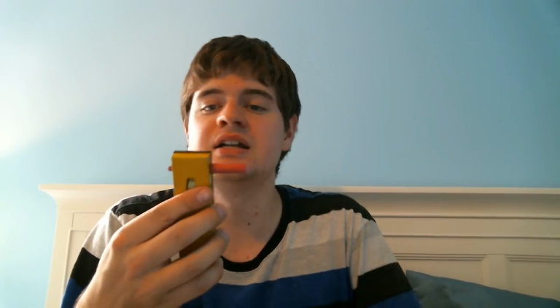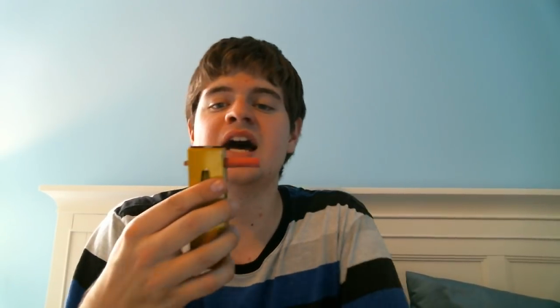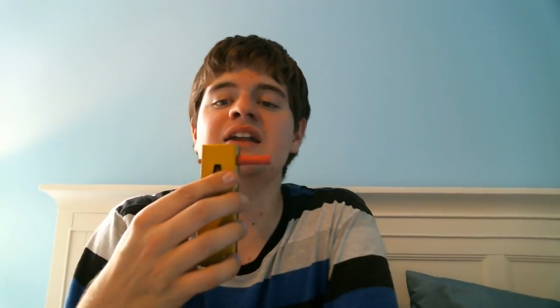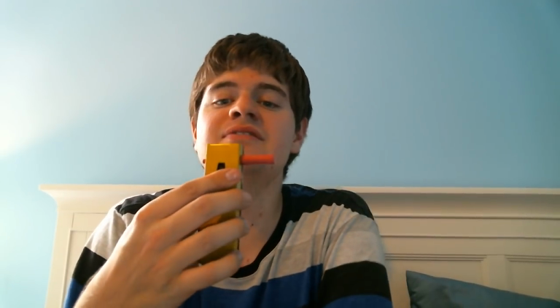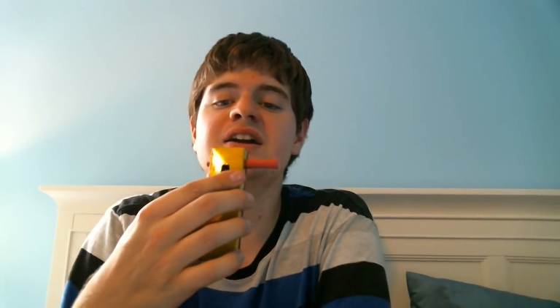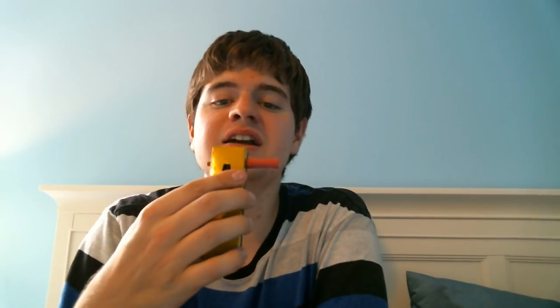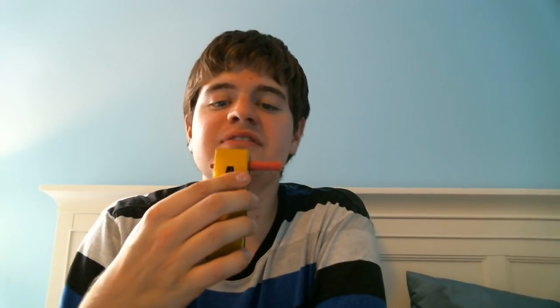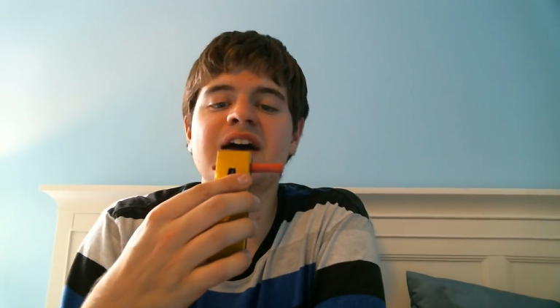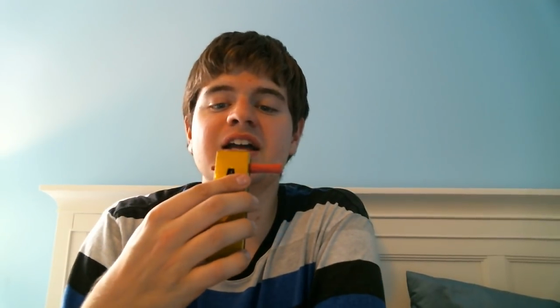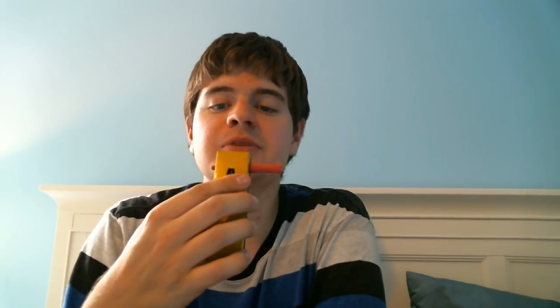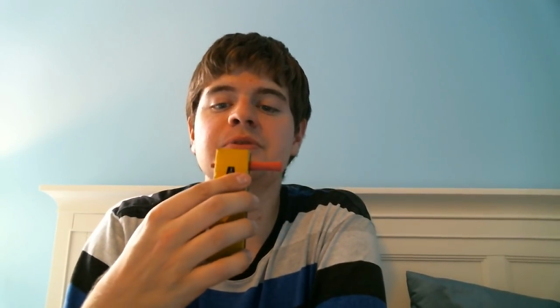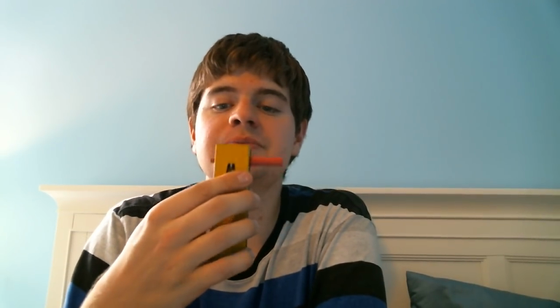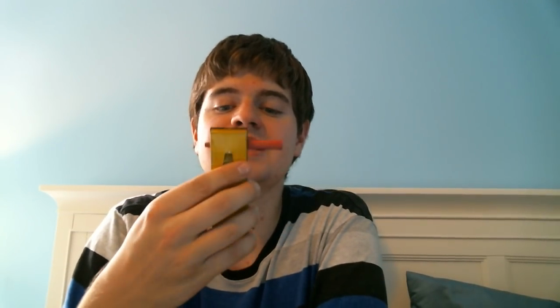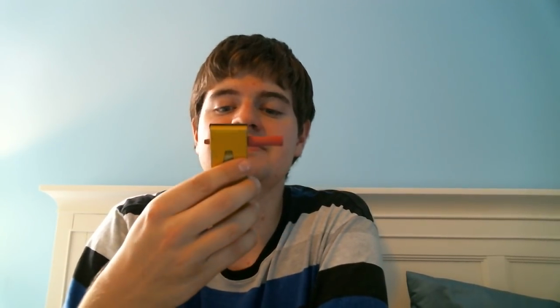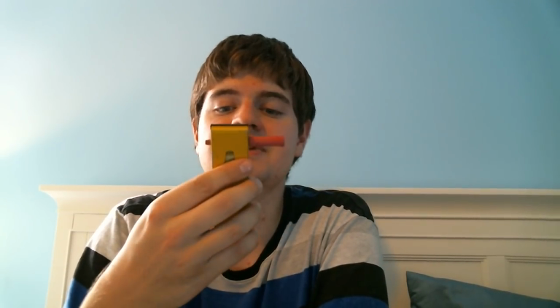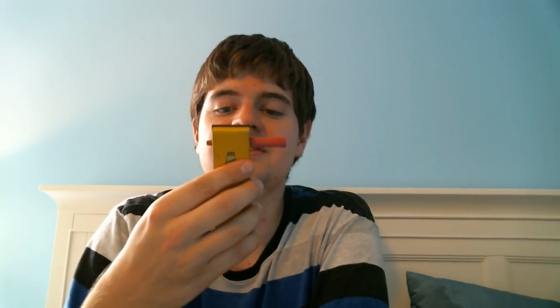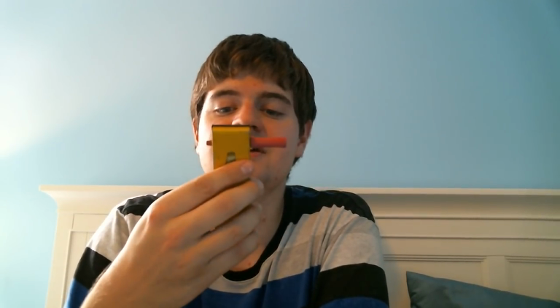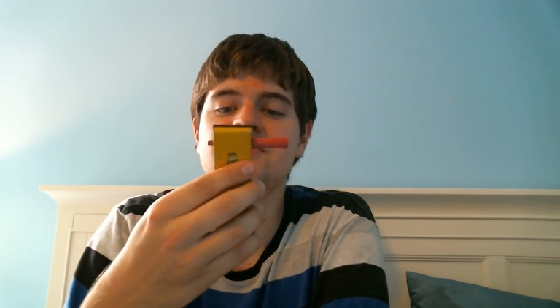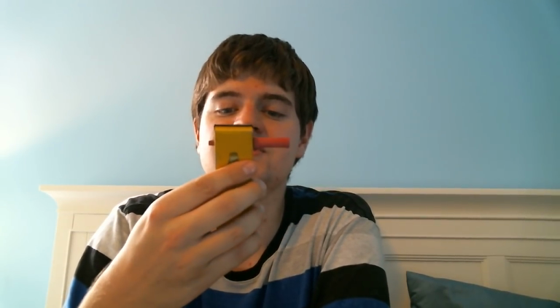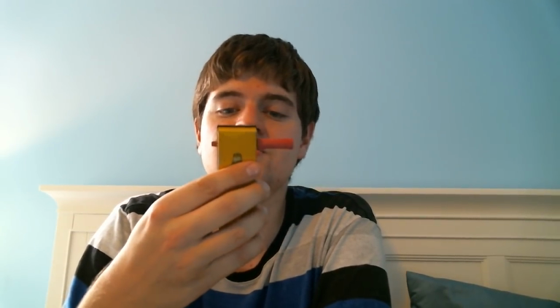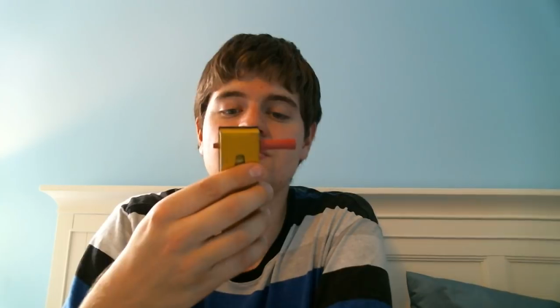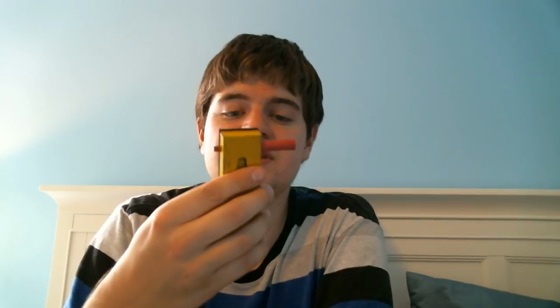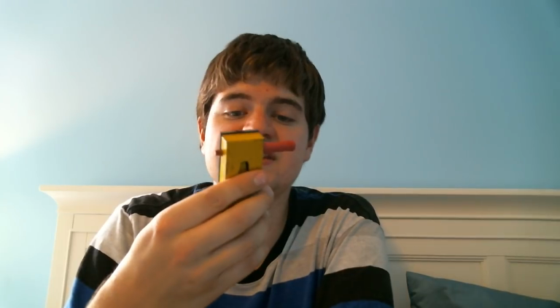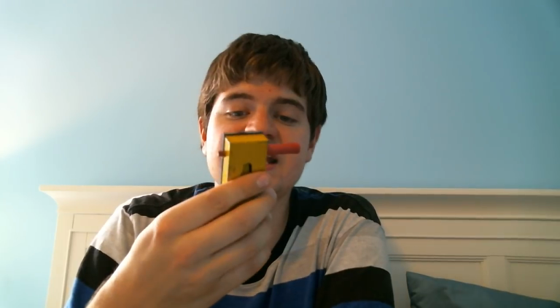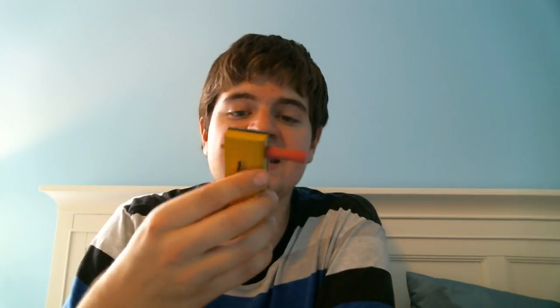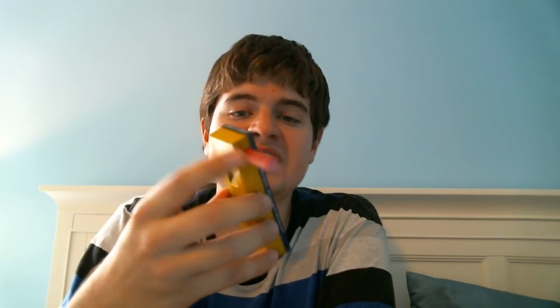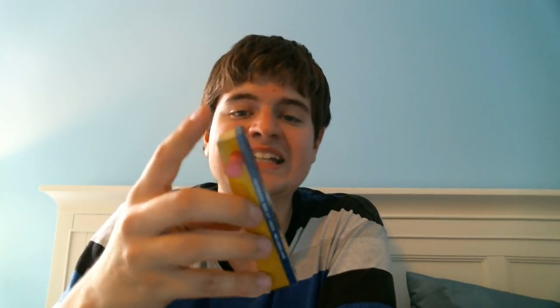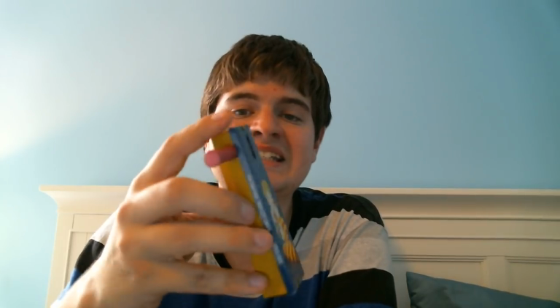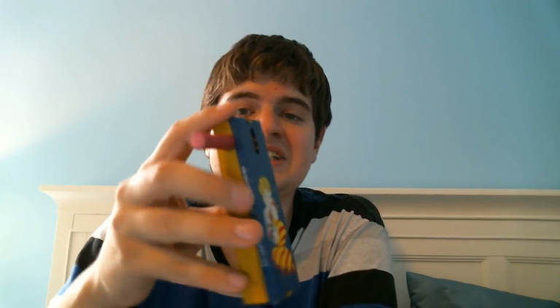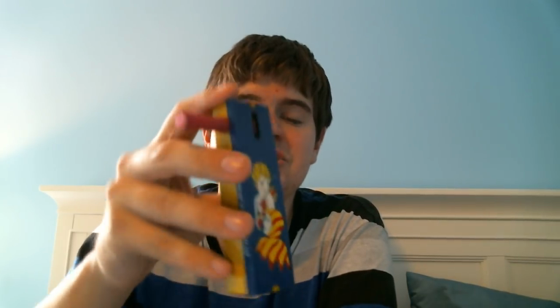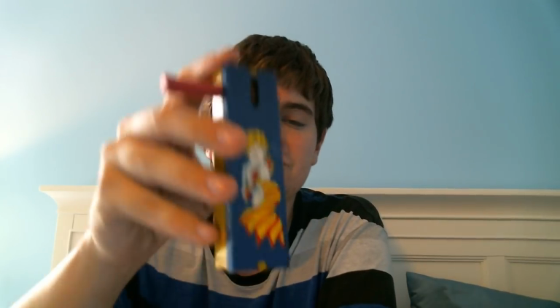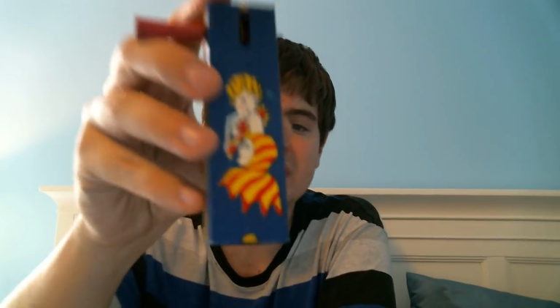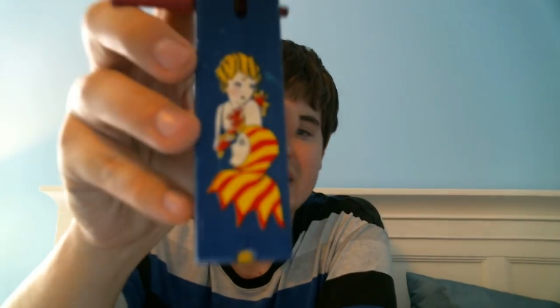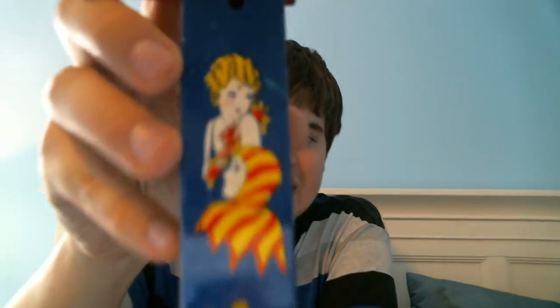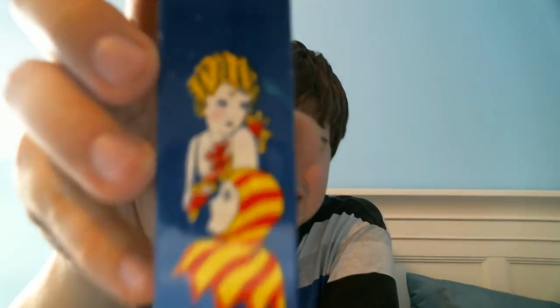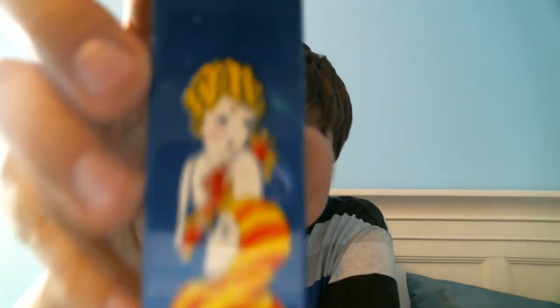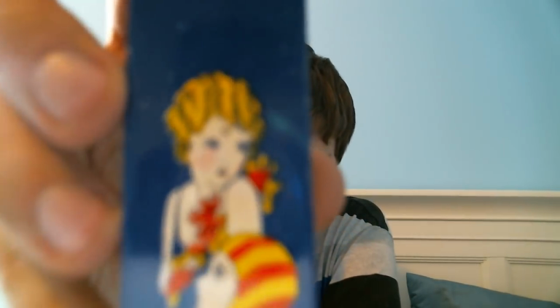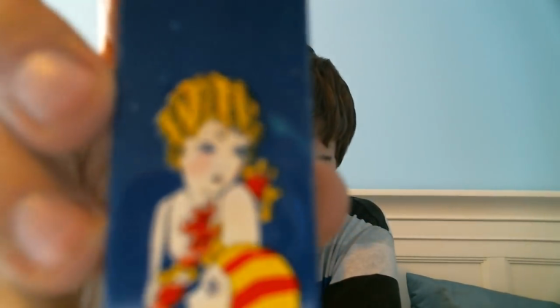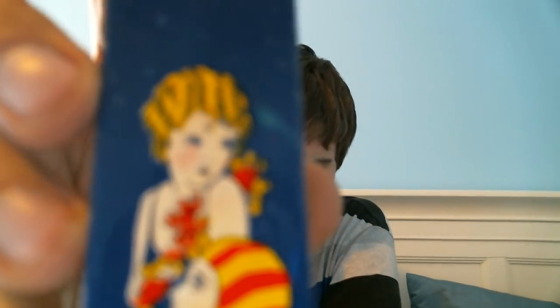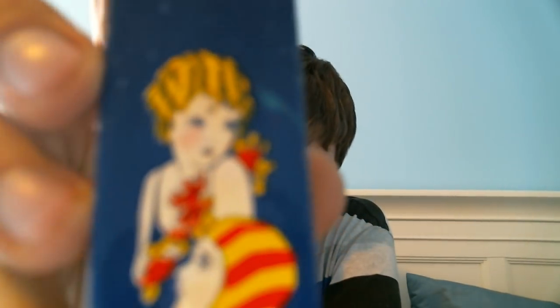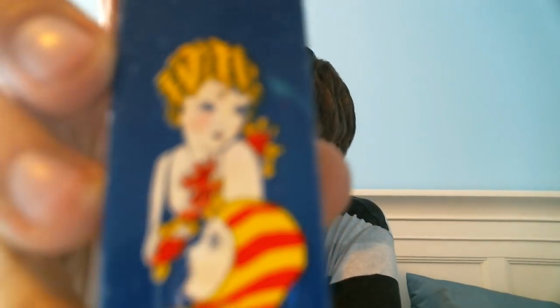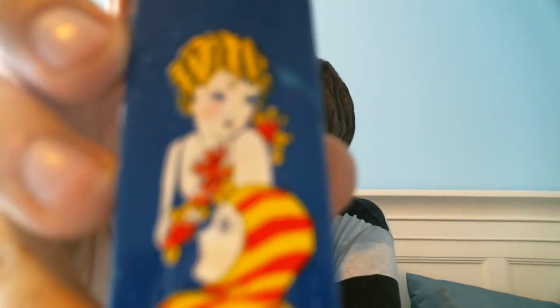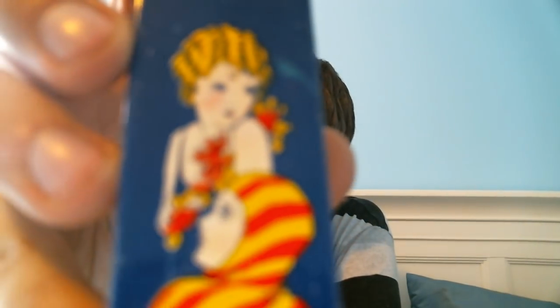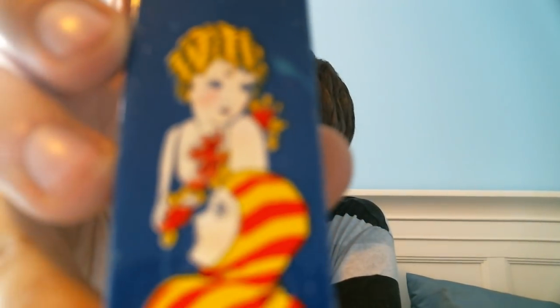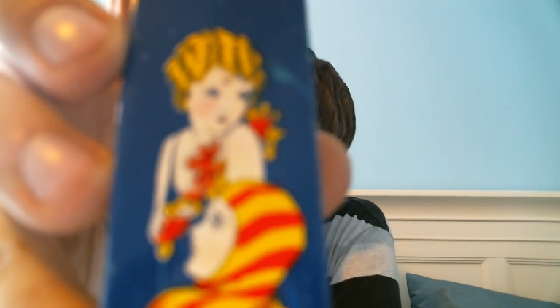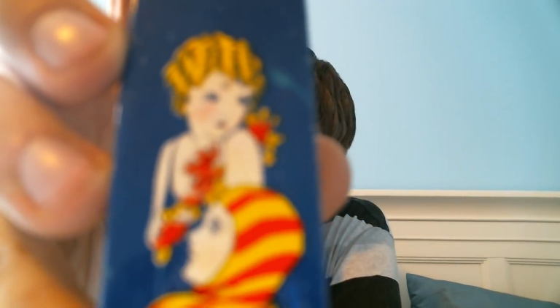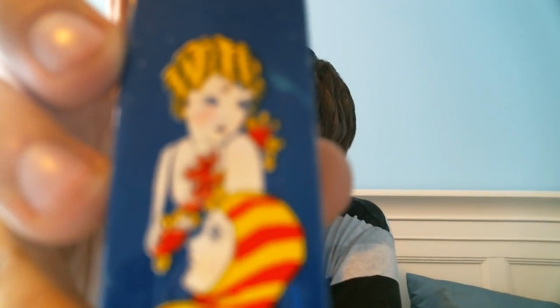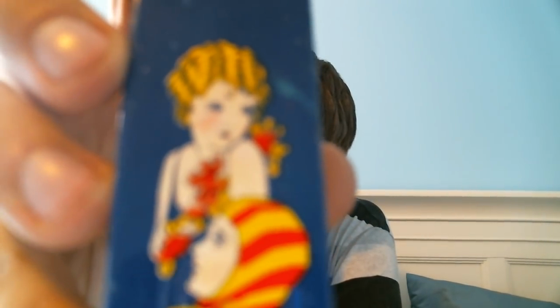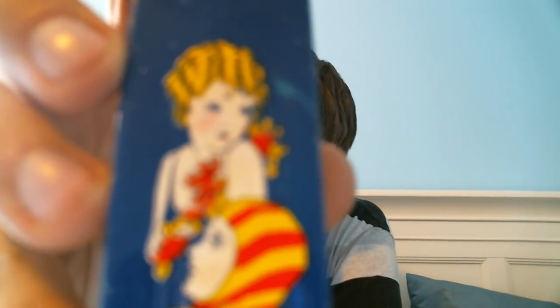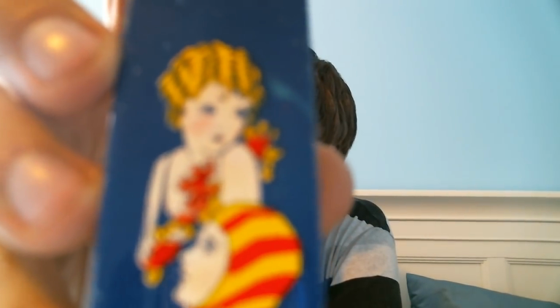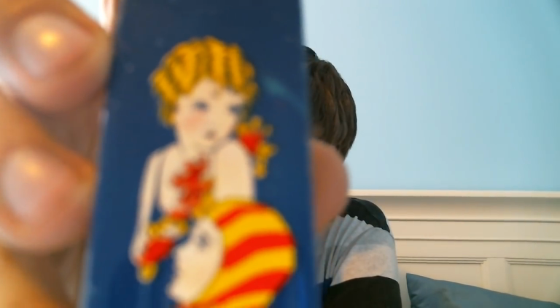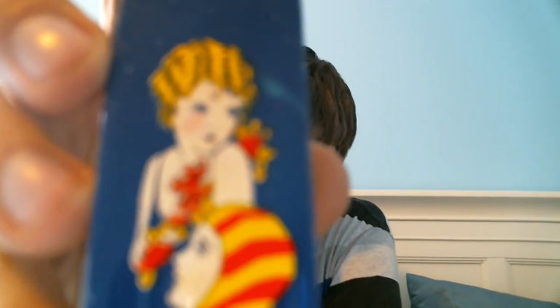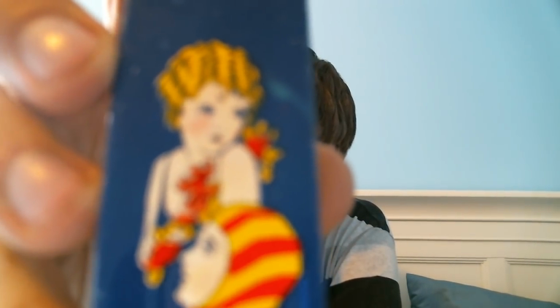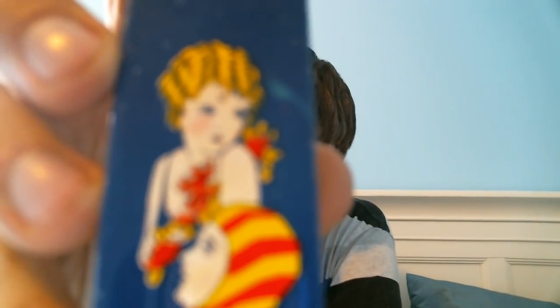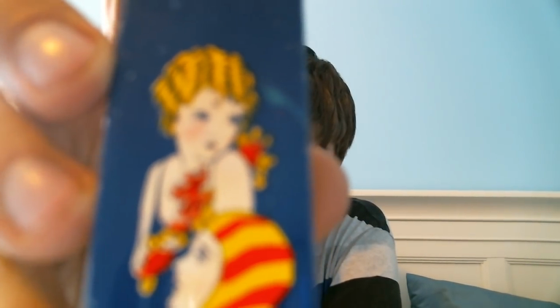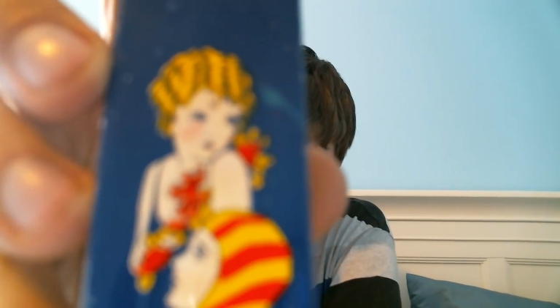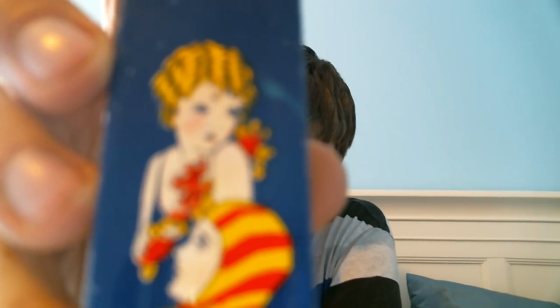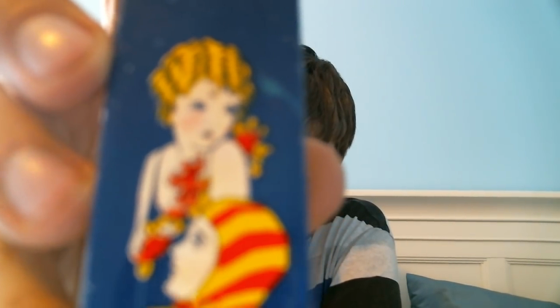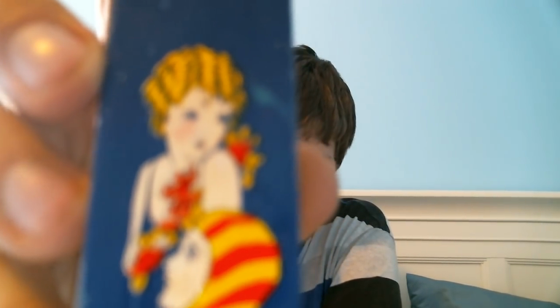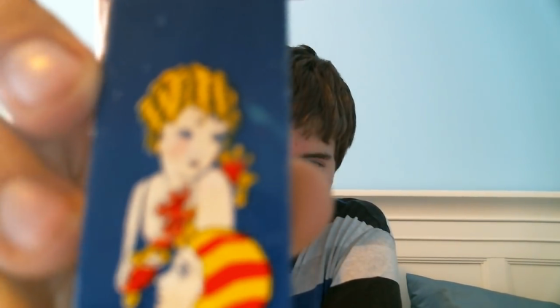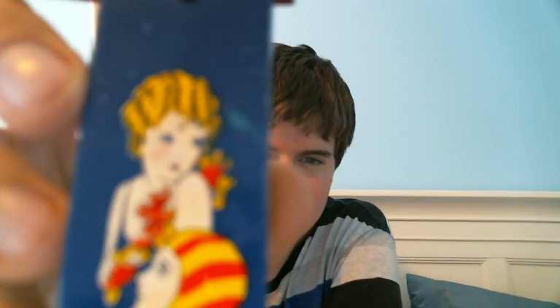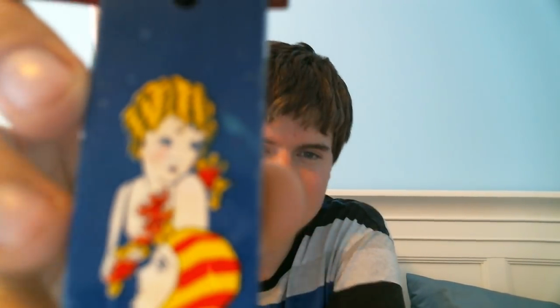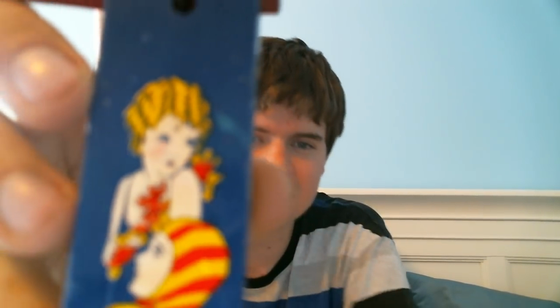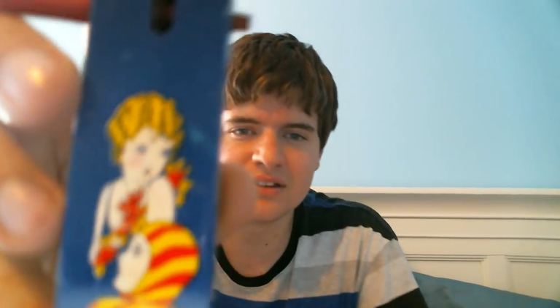Not a very valuable piece, but I thought it was cool. It's dated 1928 — it's one of those noisemakers with a flapper girl on it, and it has a patent date of 1928 on it.